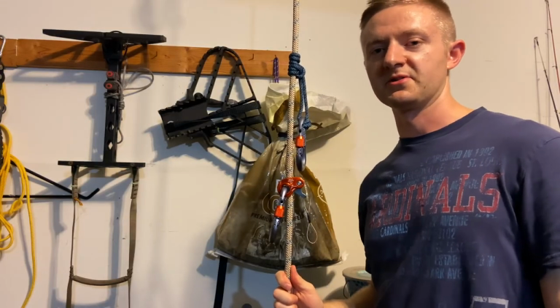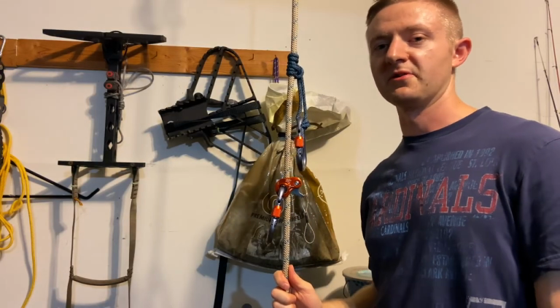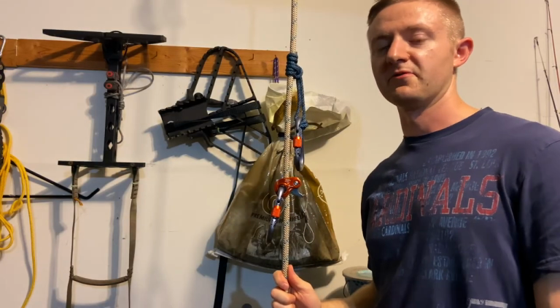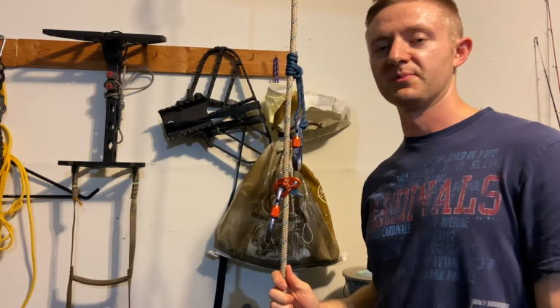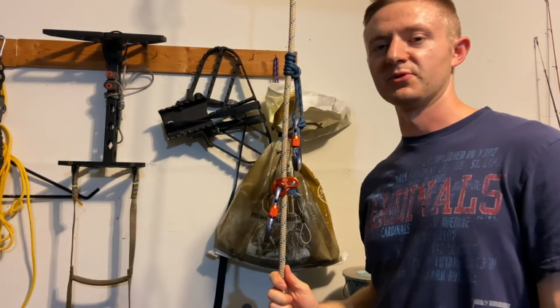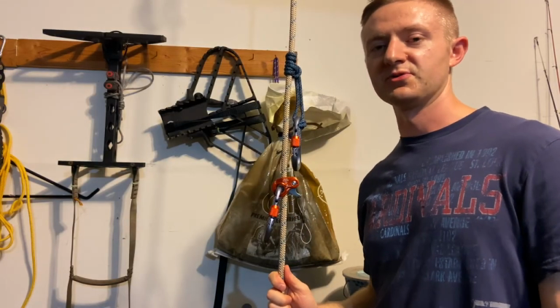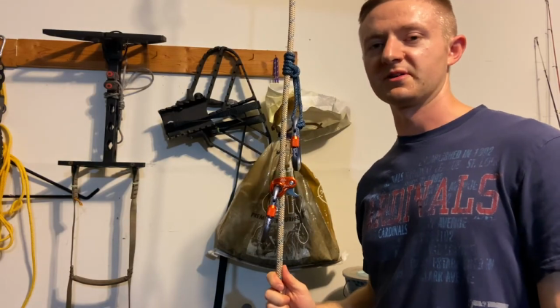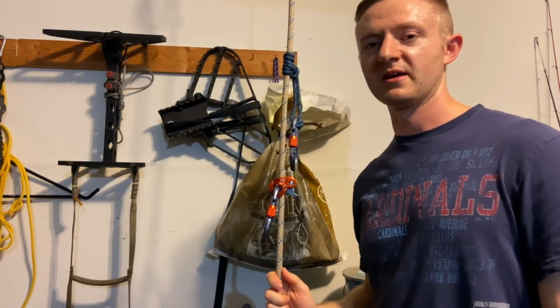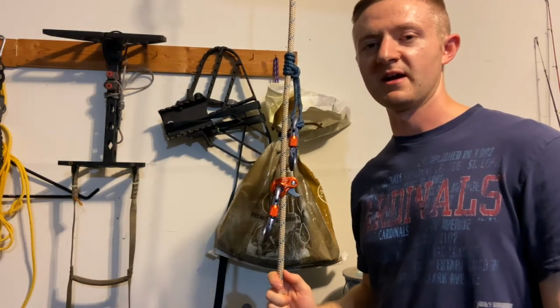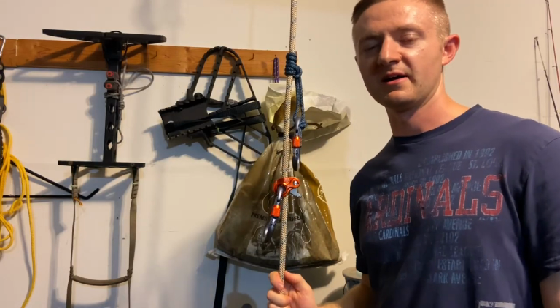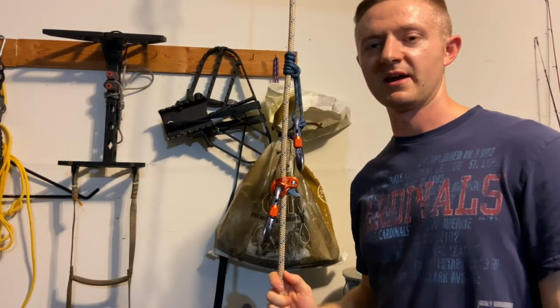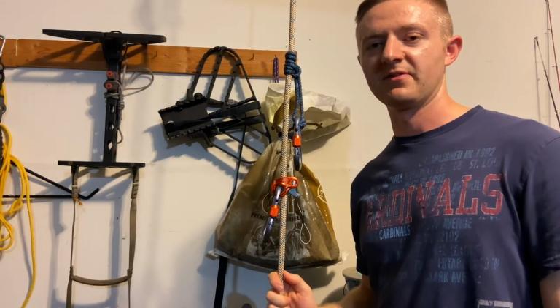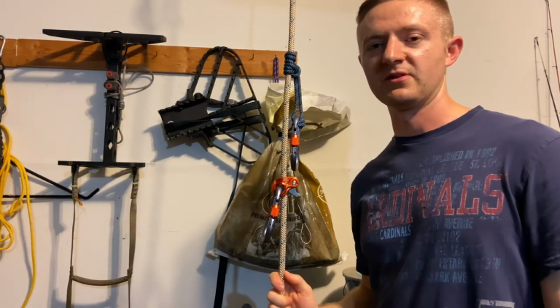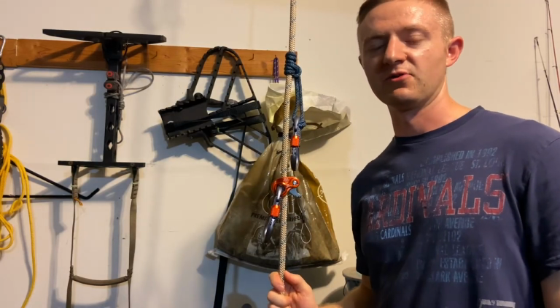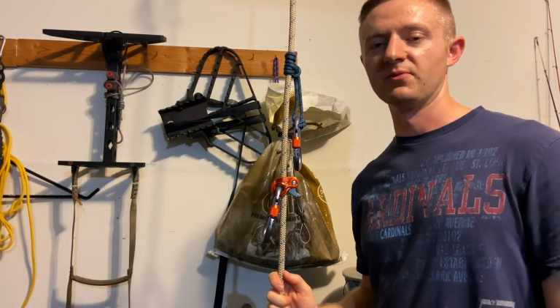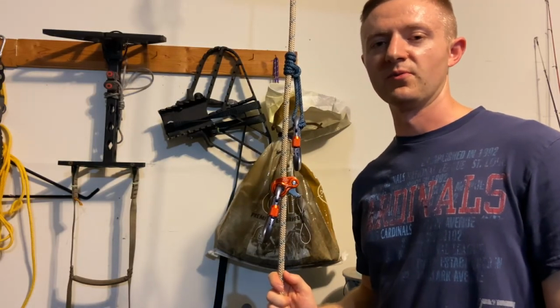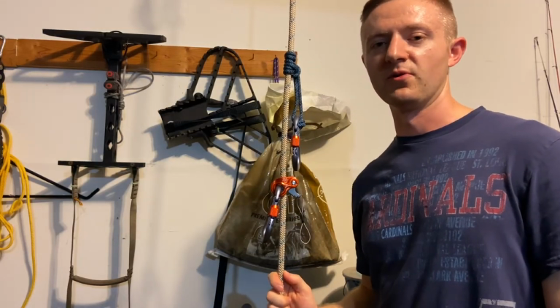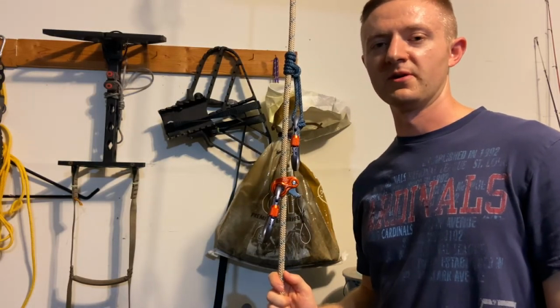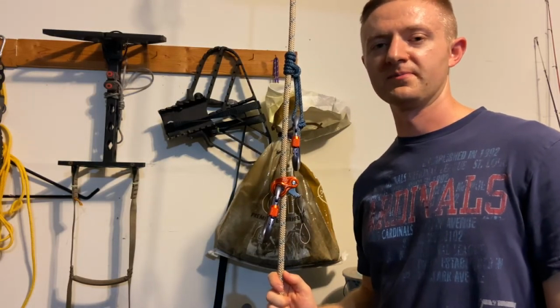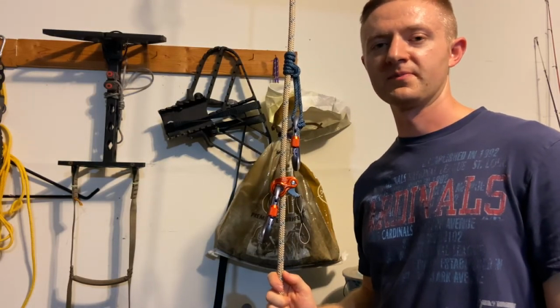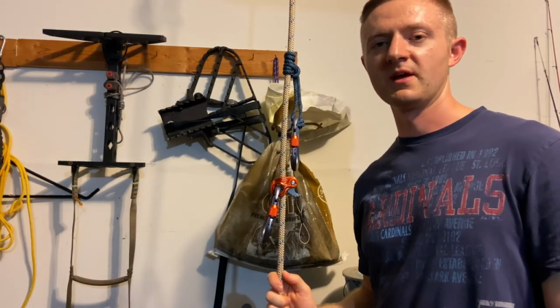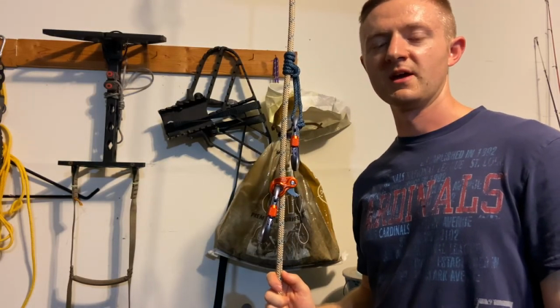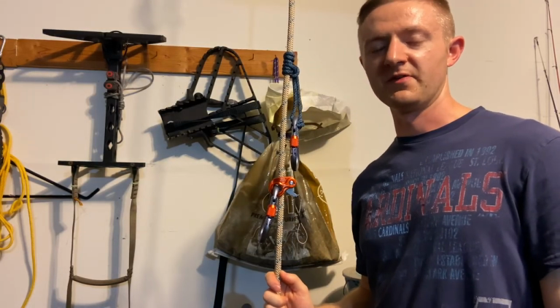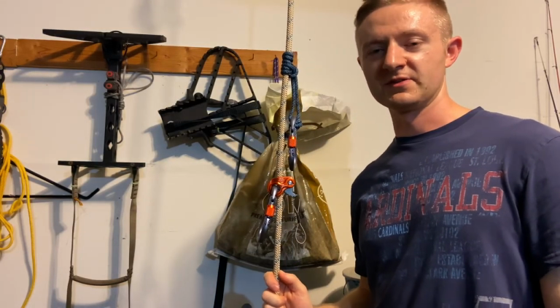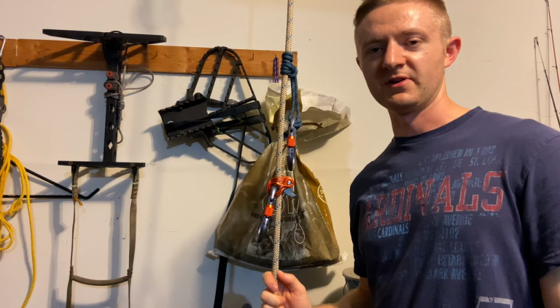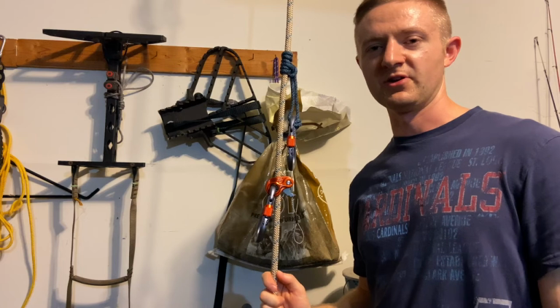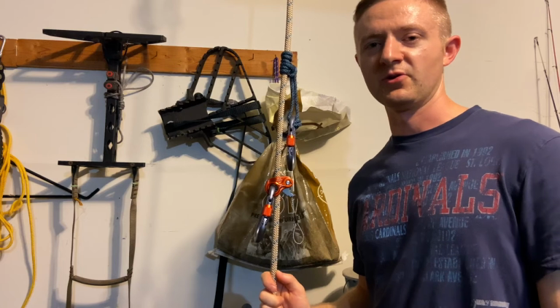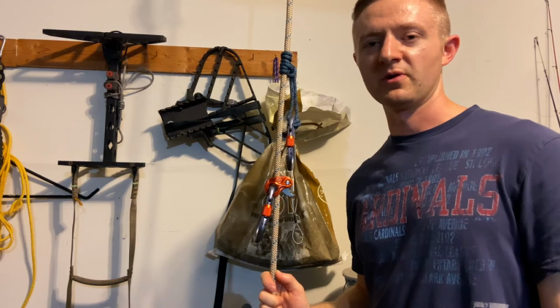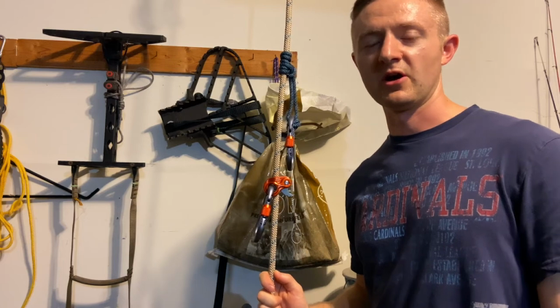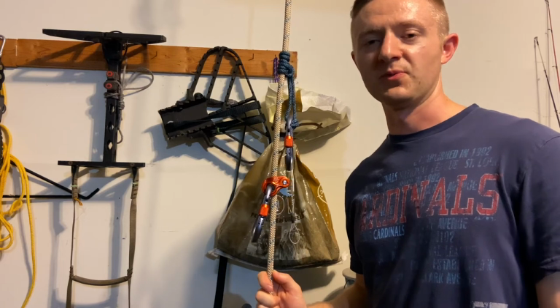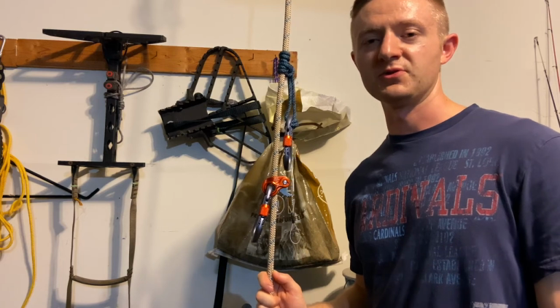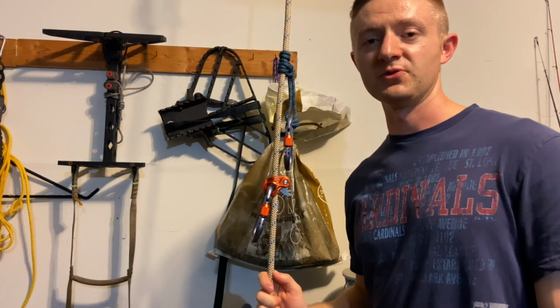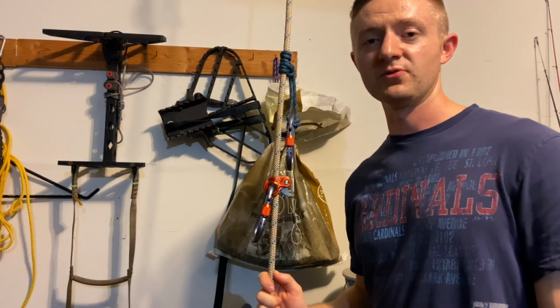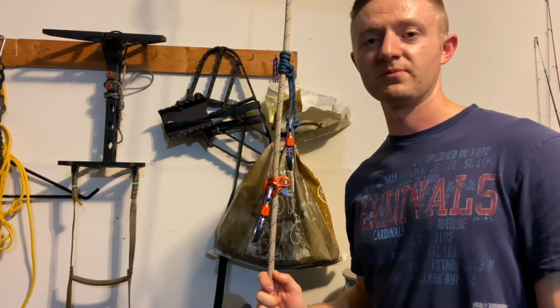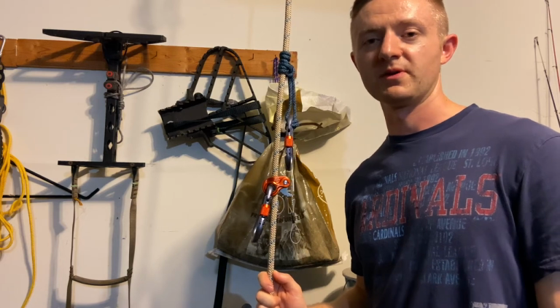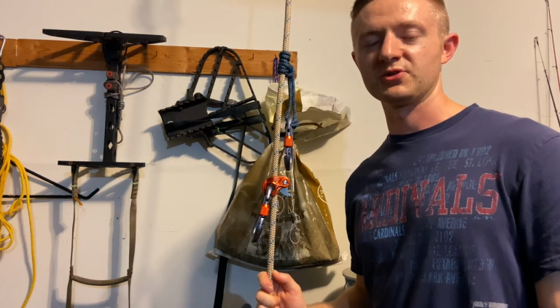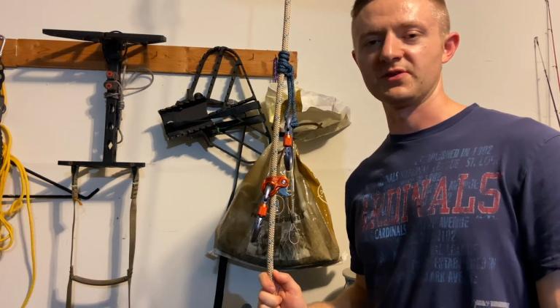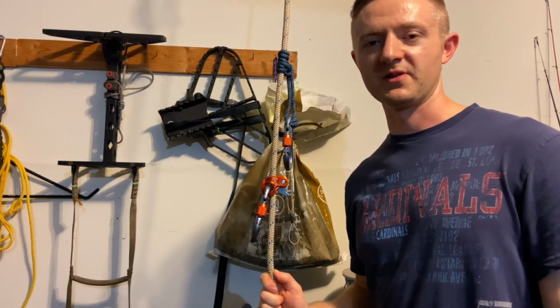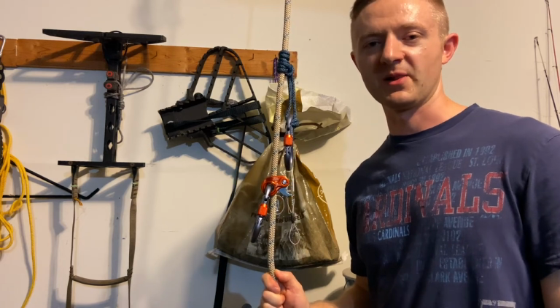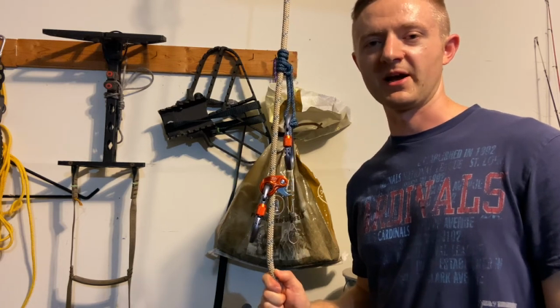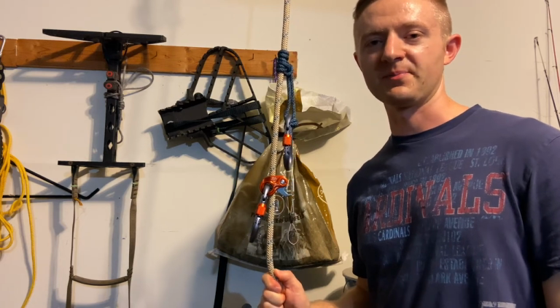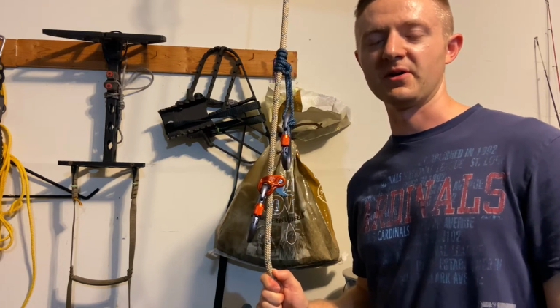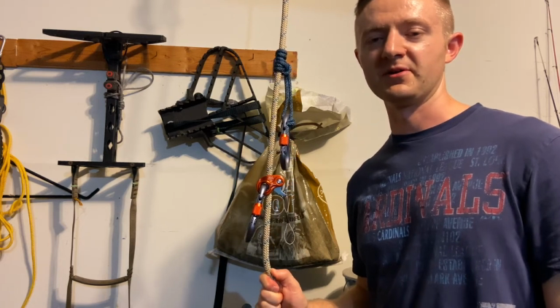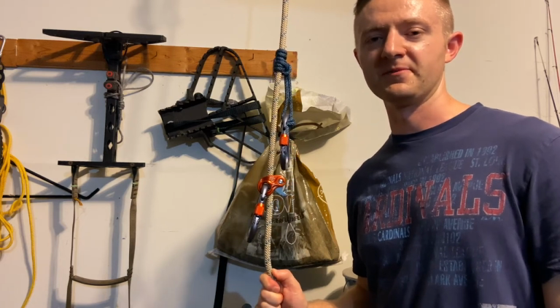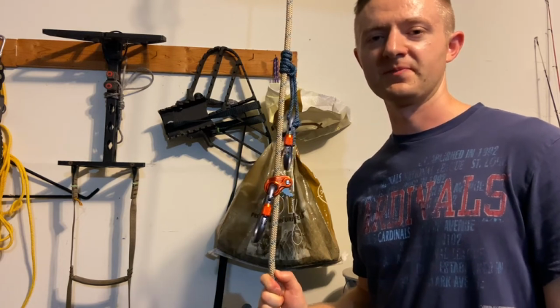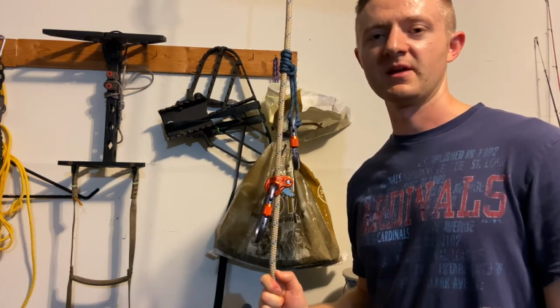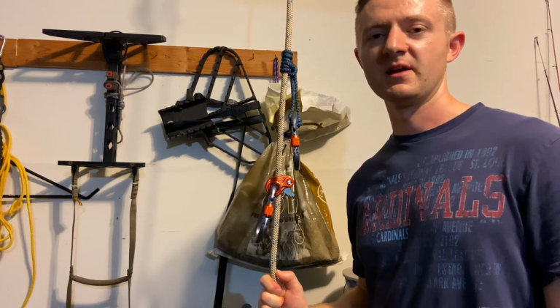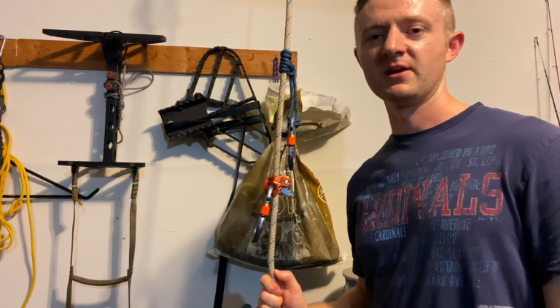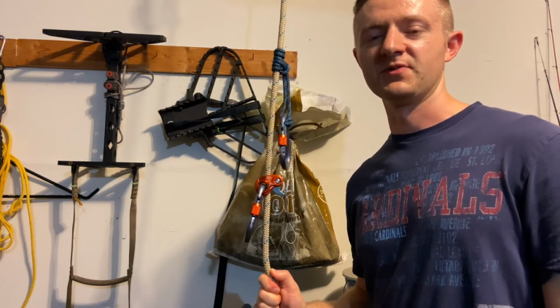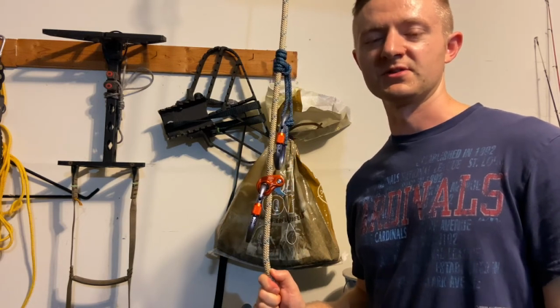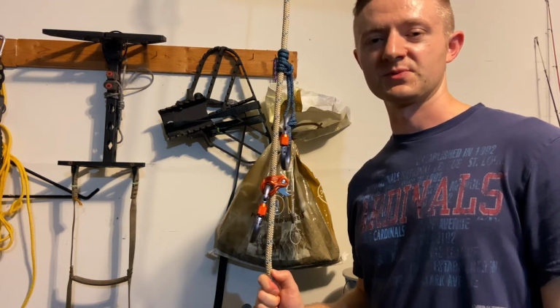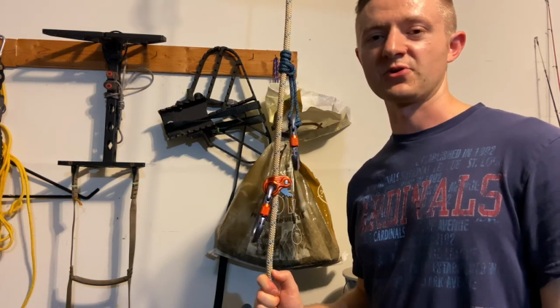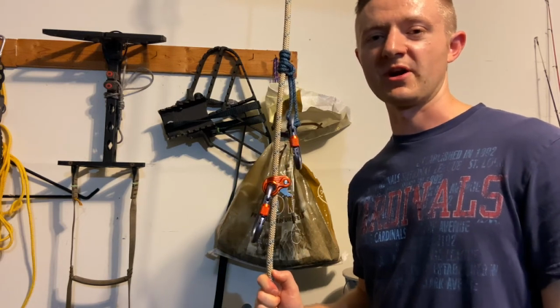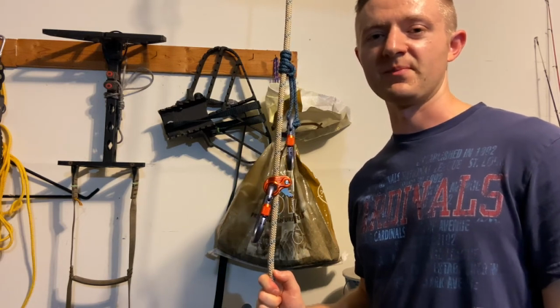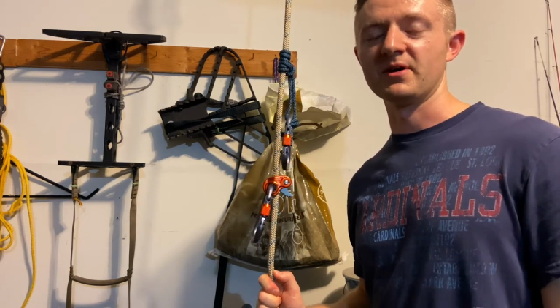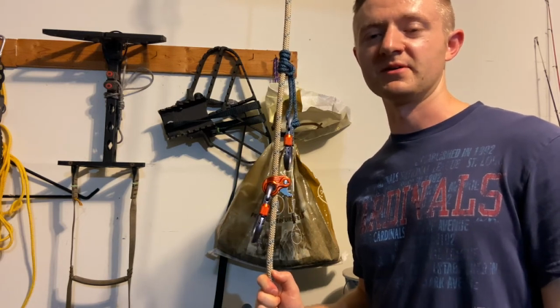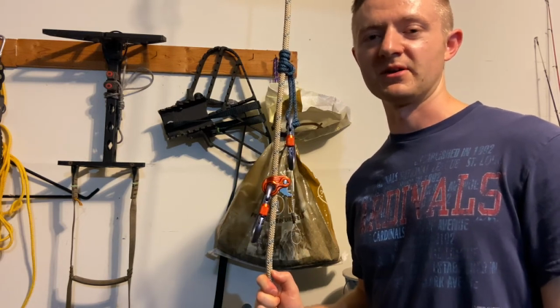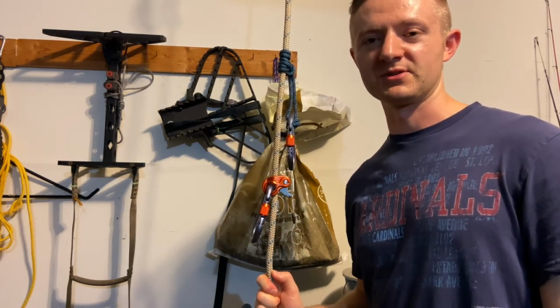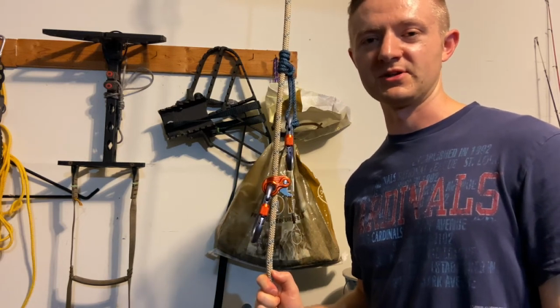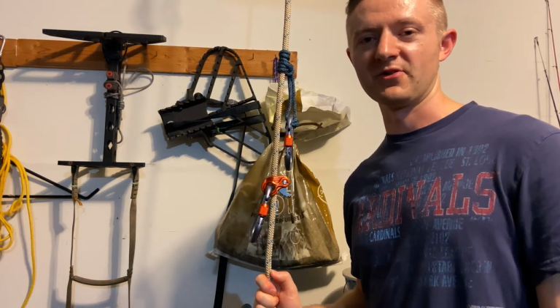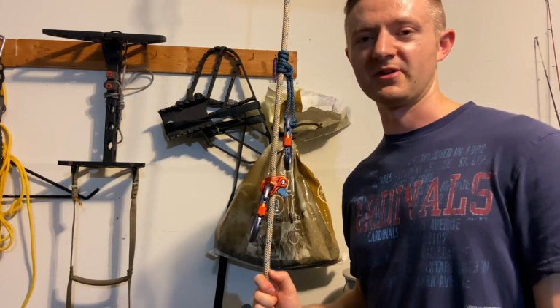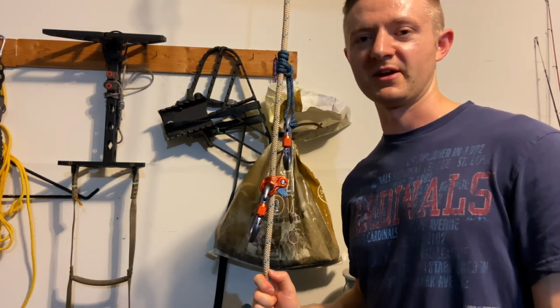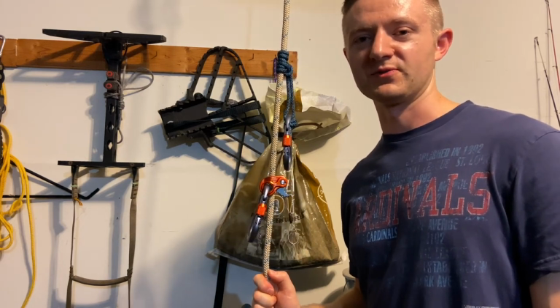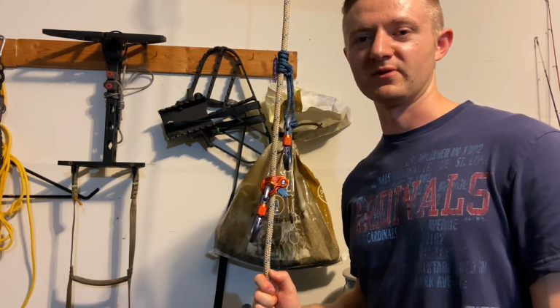That pretty much sums up my comparison of the prusik knot and the rope M1. If this video helped you, make sure you hit that like button, hit the subscribe button, and I'll see you on the next one.